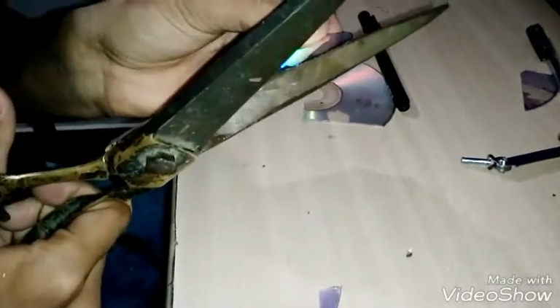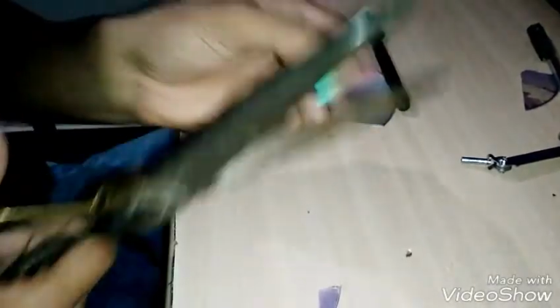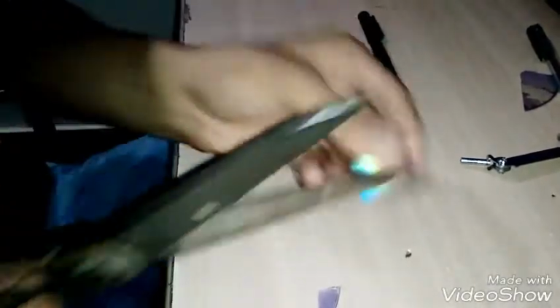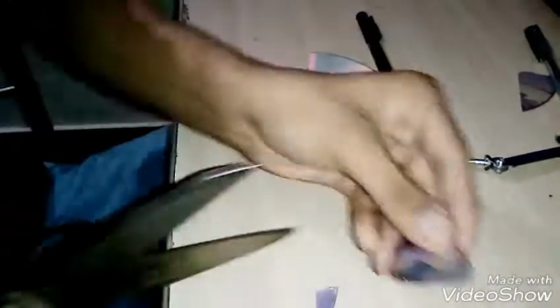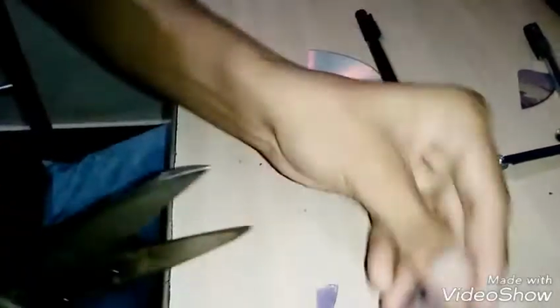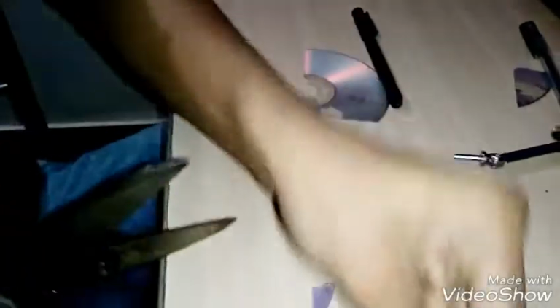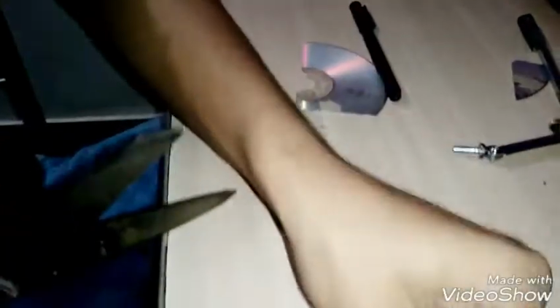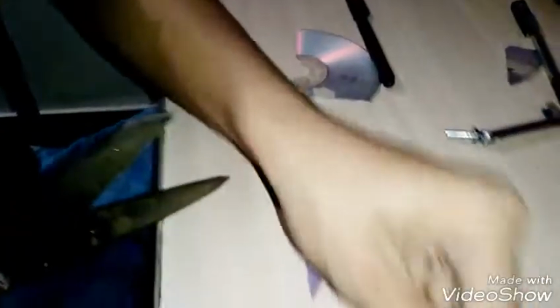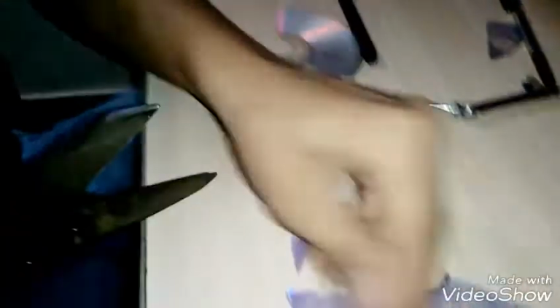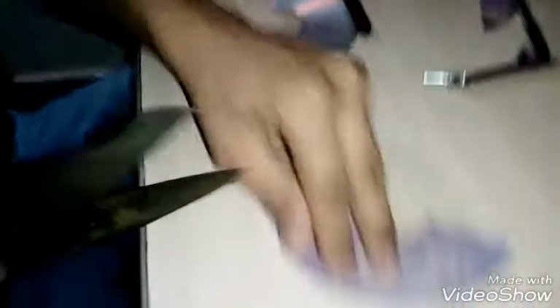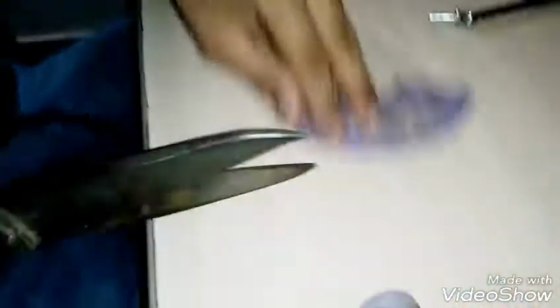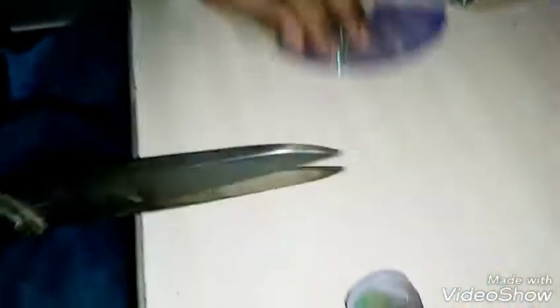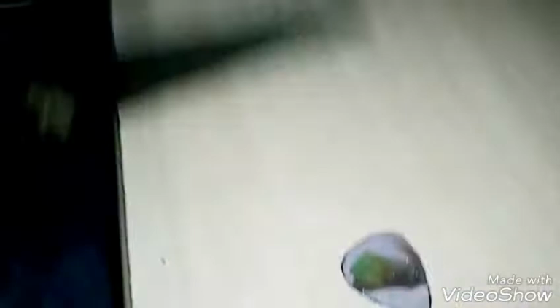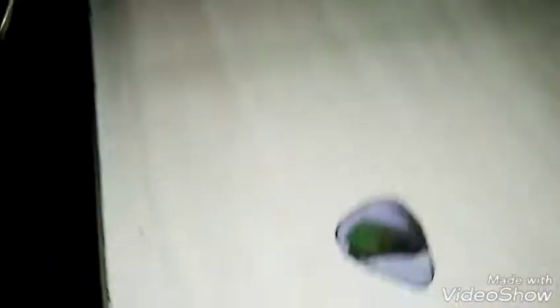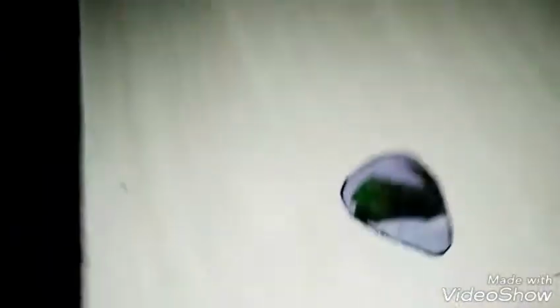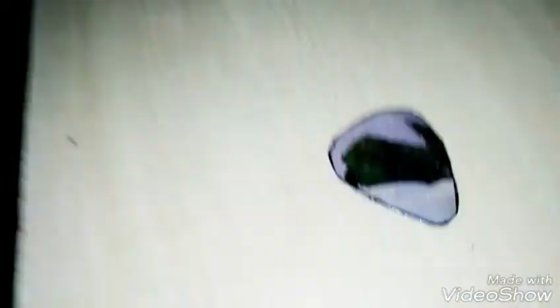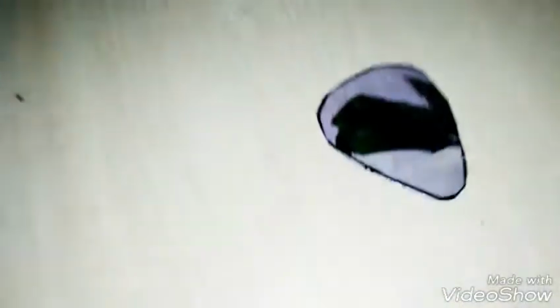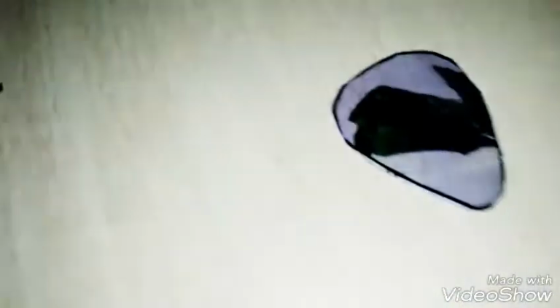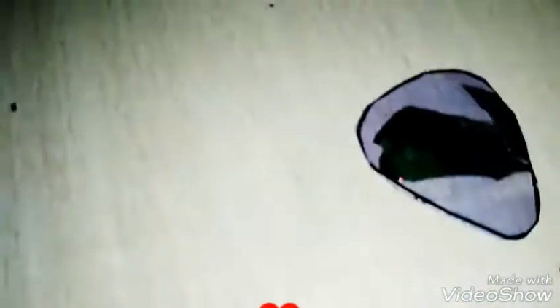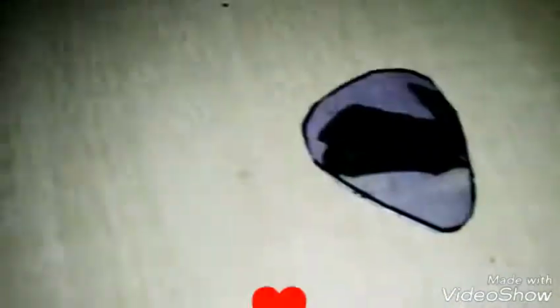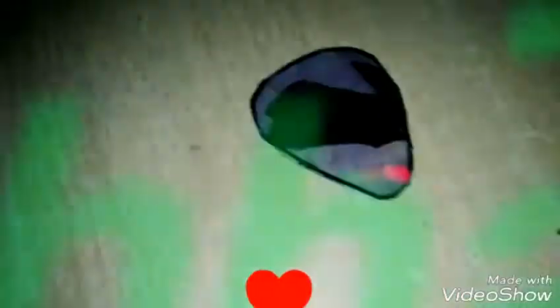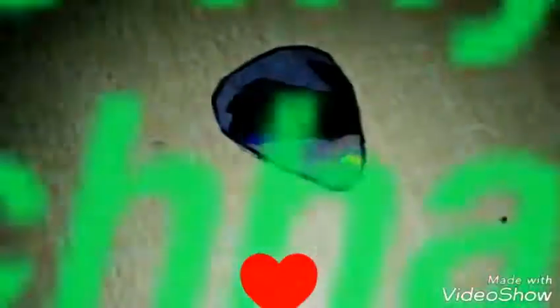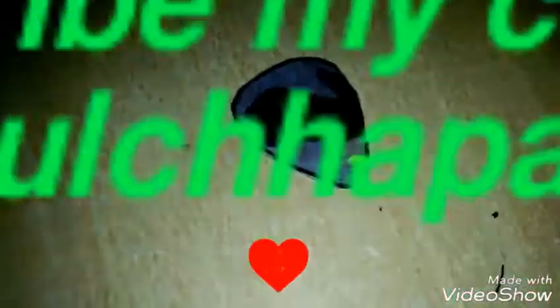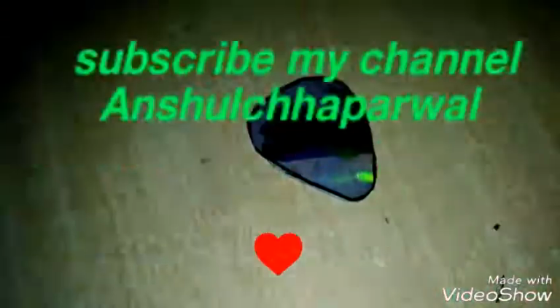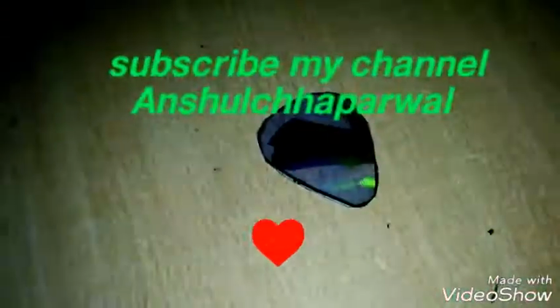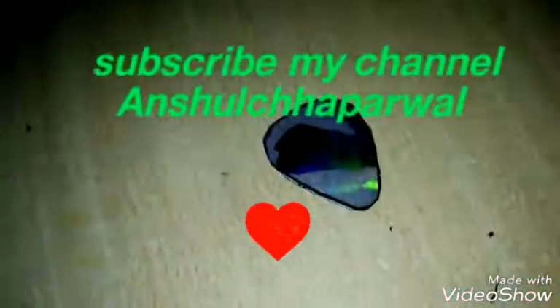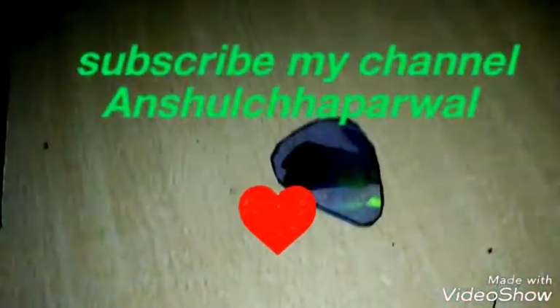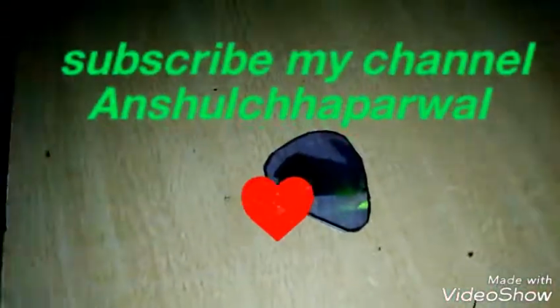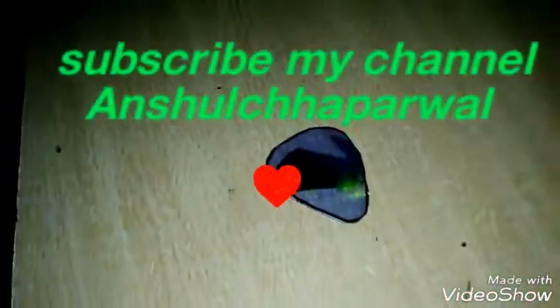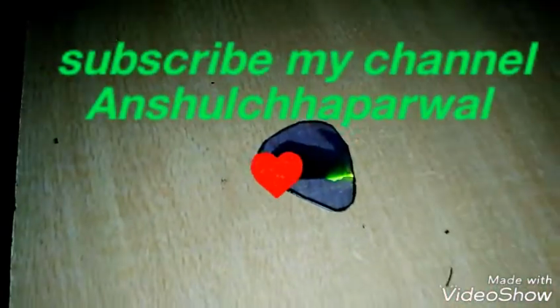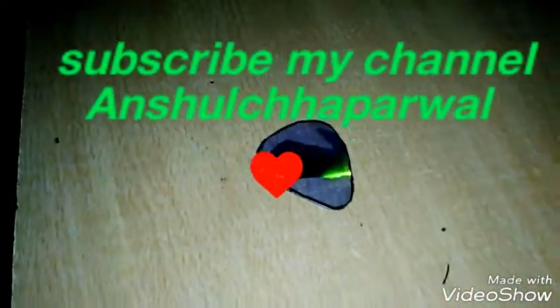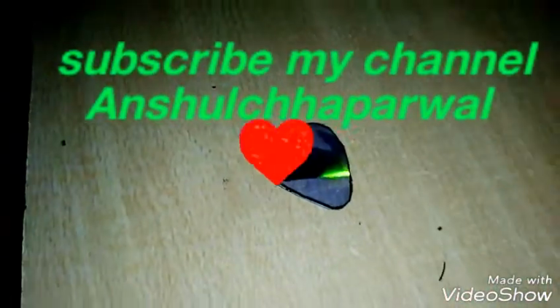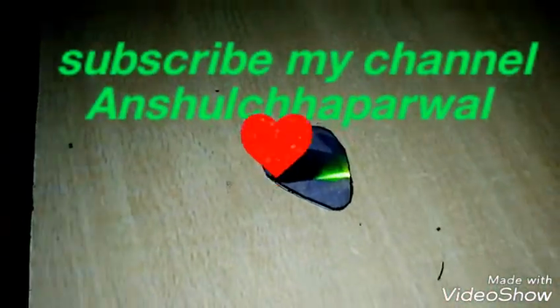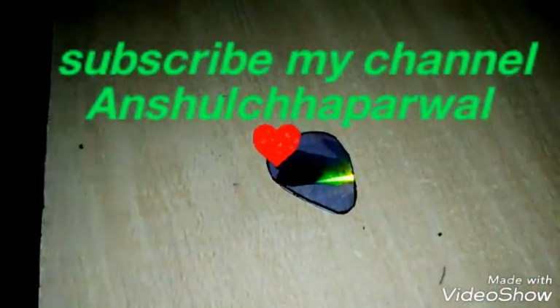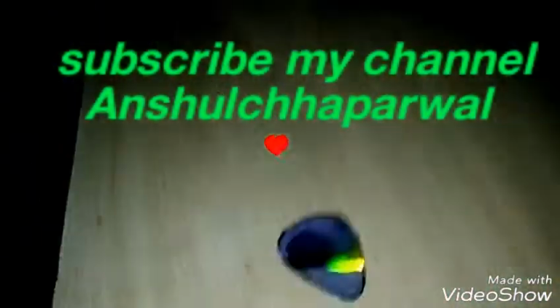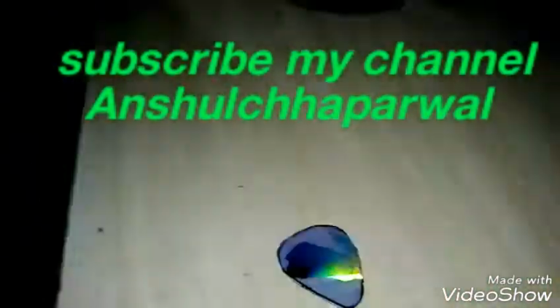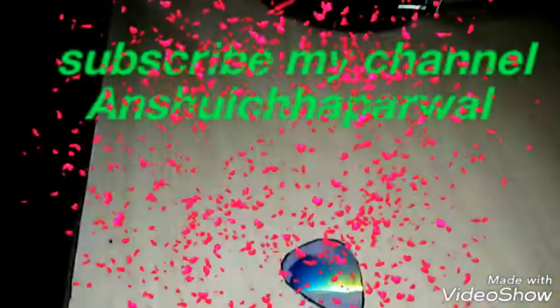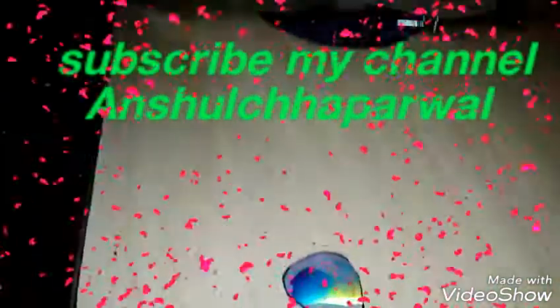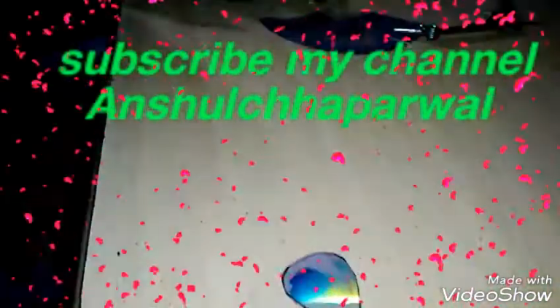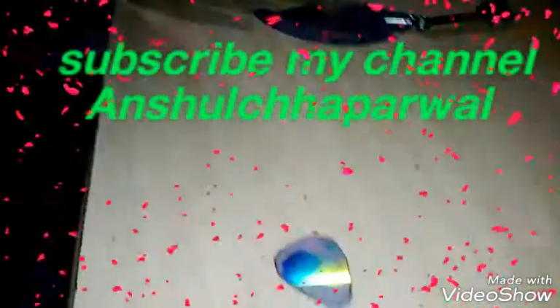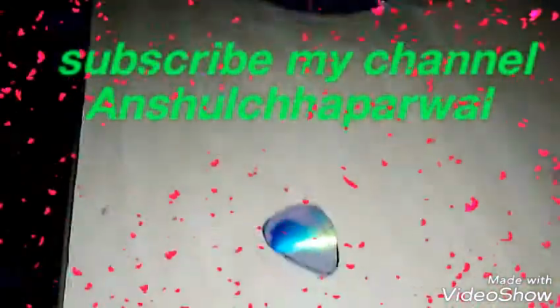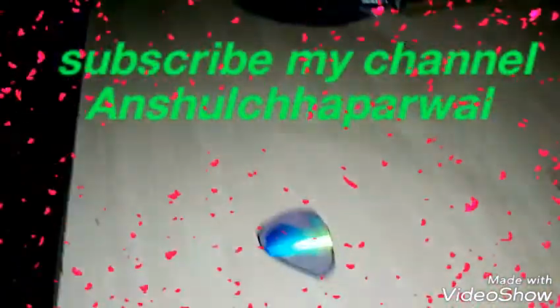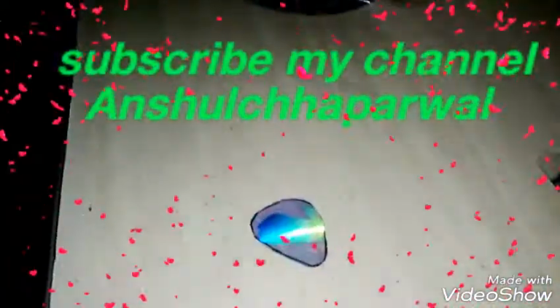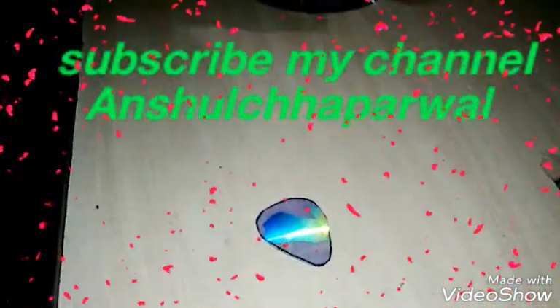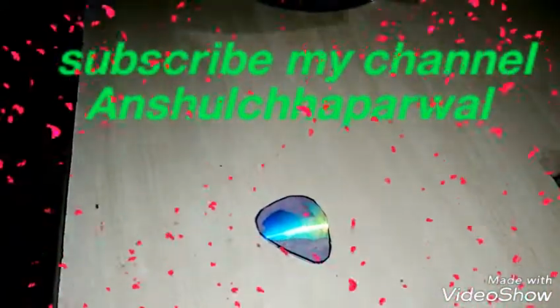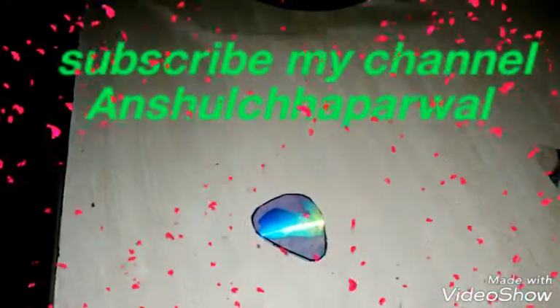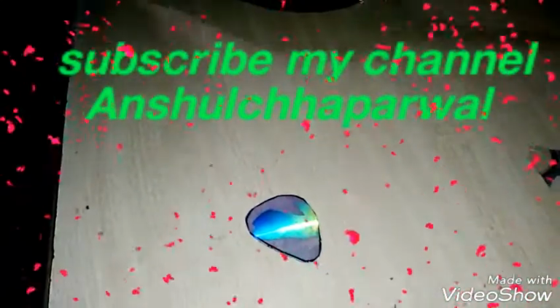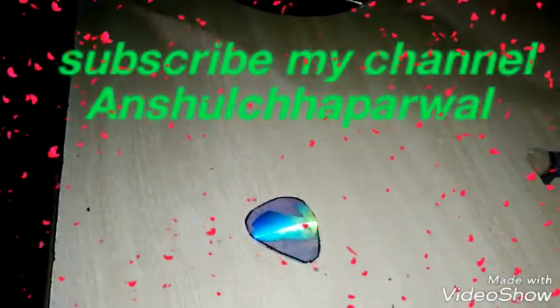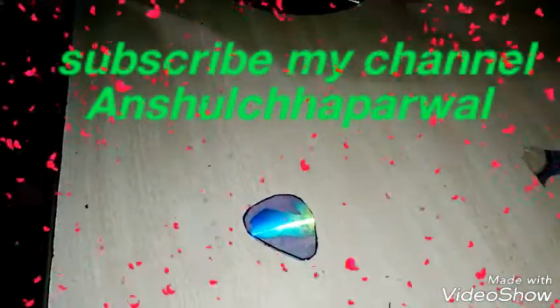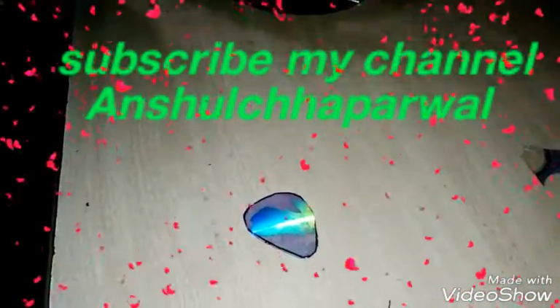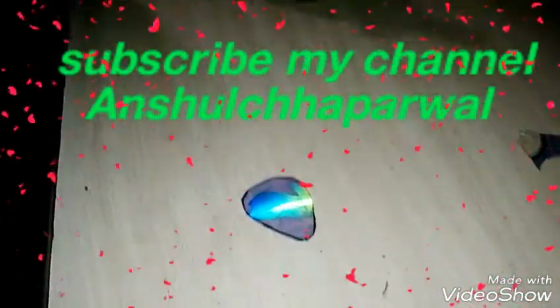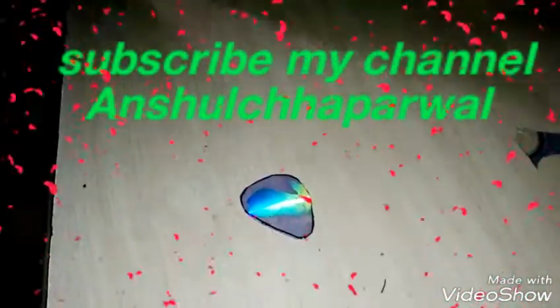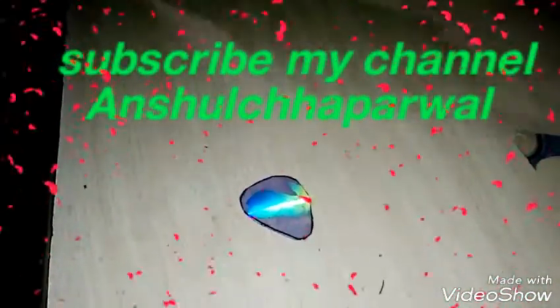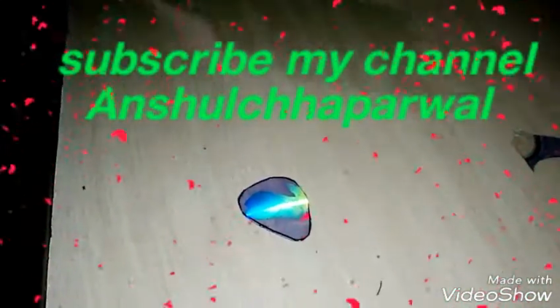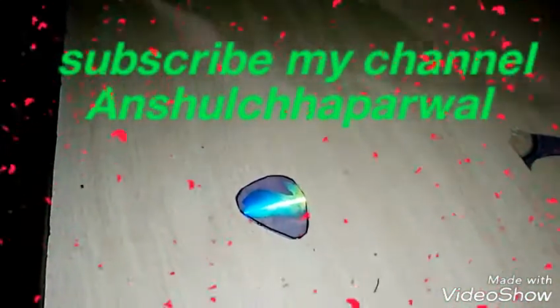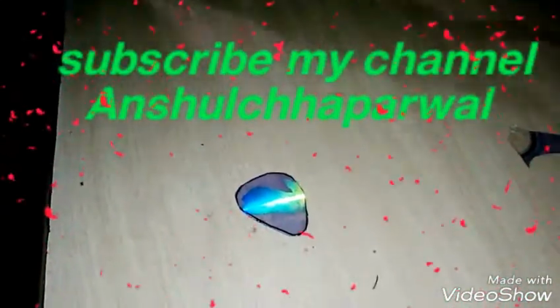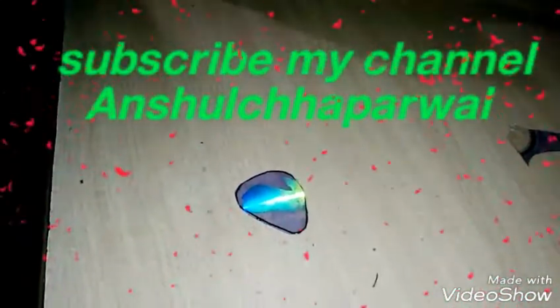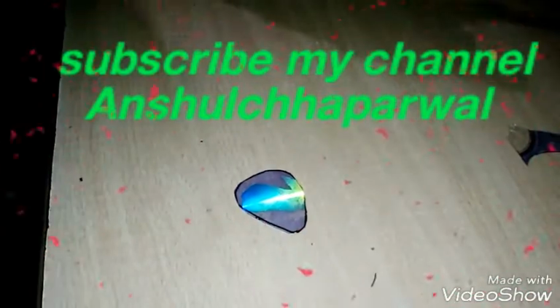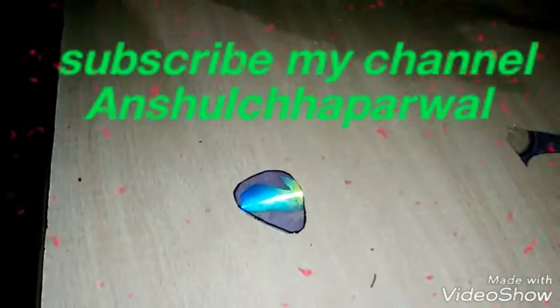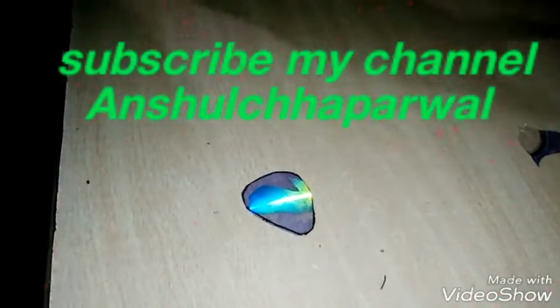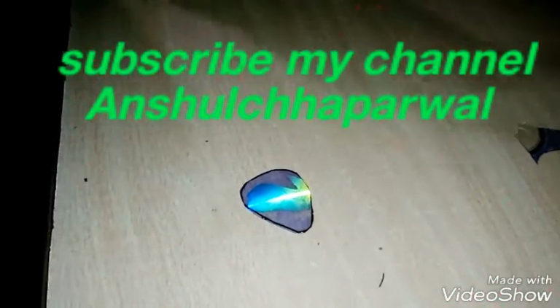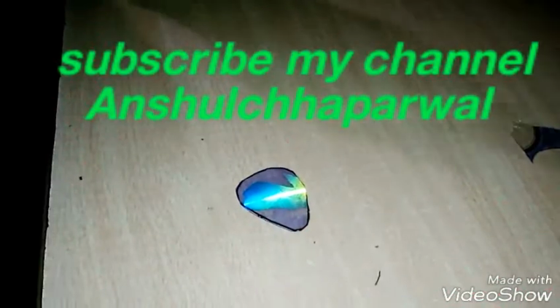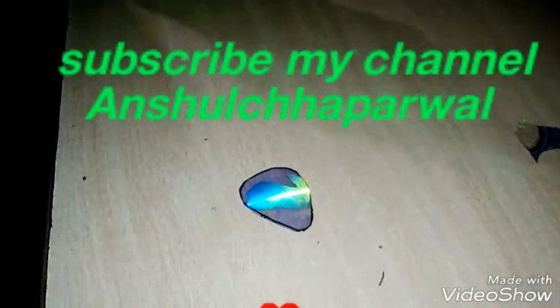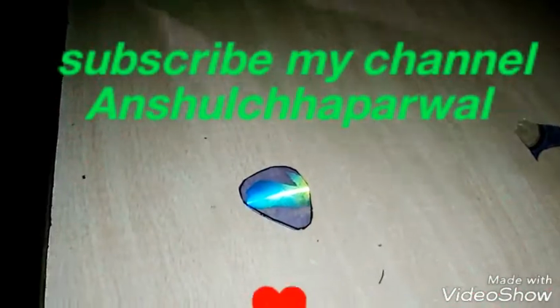And your guitar pick is ready to use. Thank you for watching my video. Subscribe to my channel, Anshul Chhaaparwal.